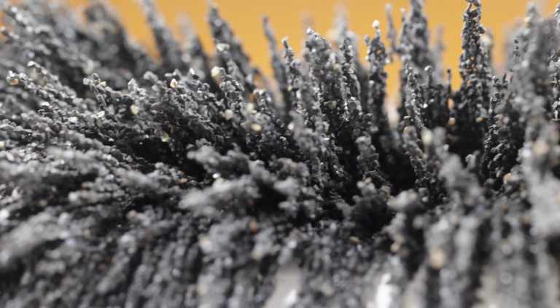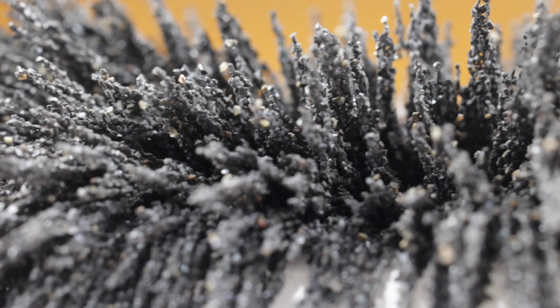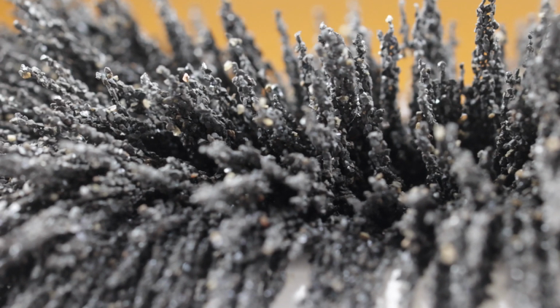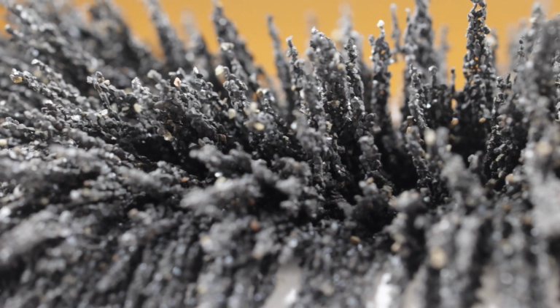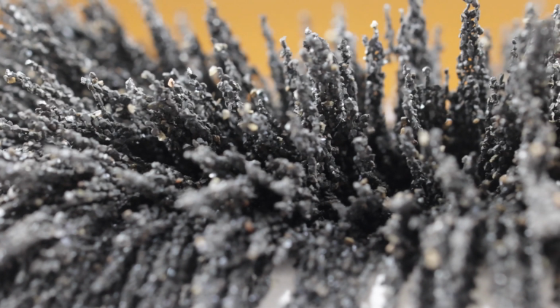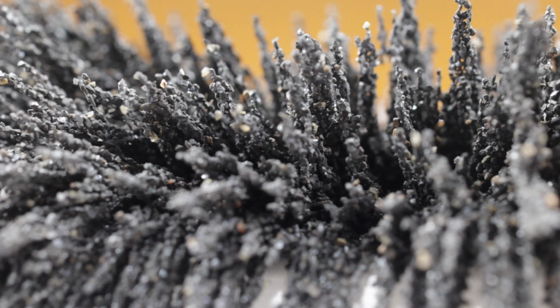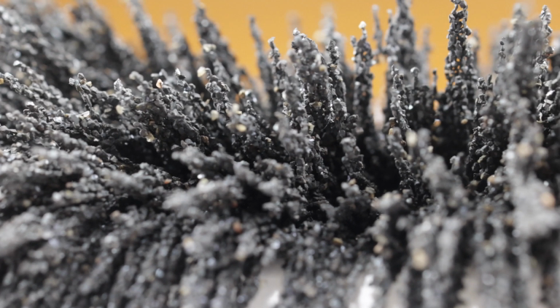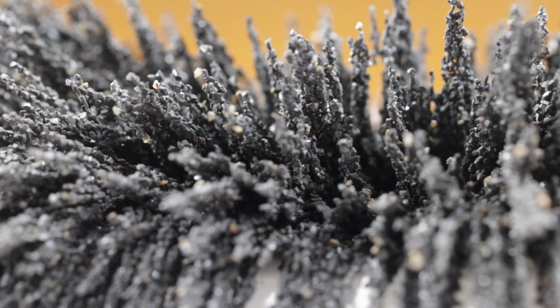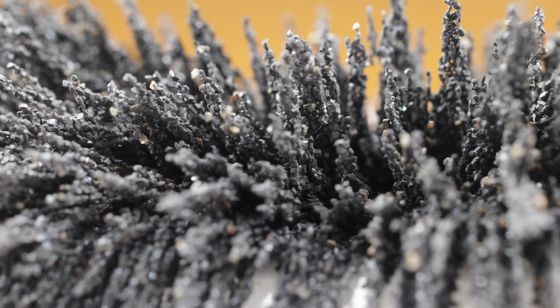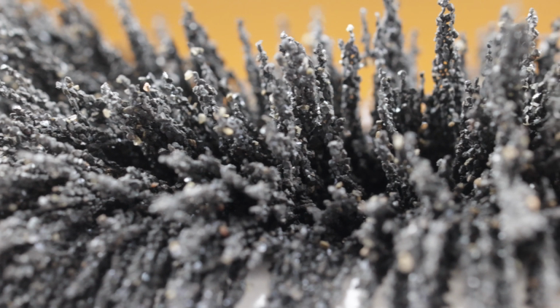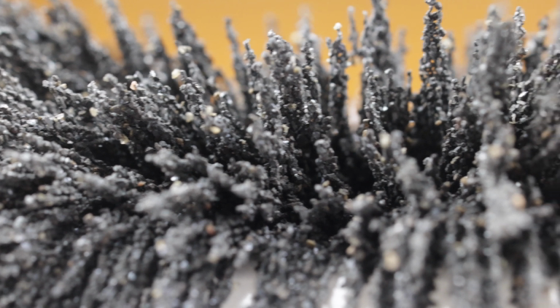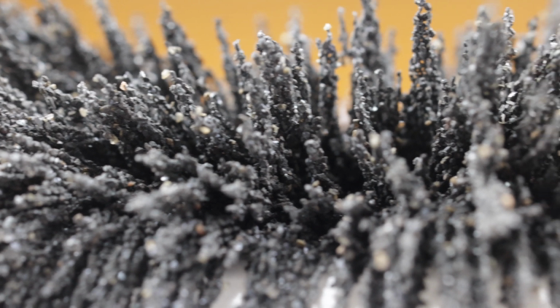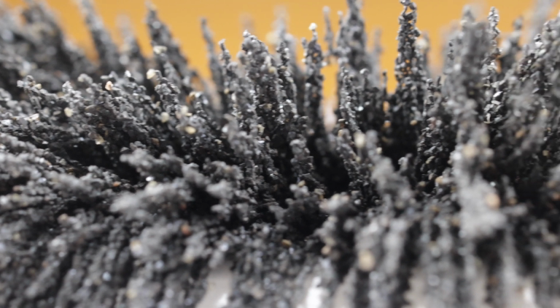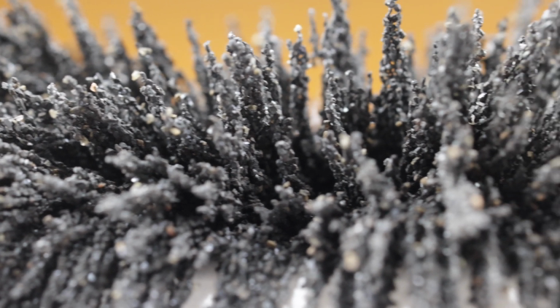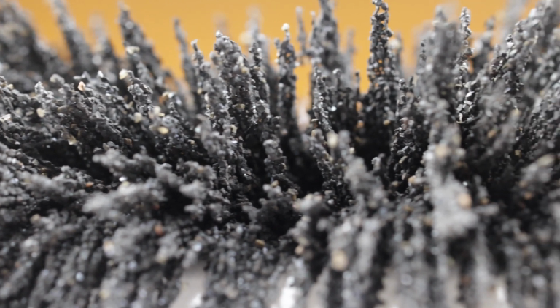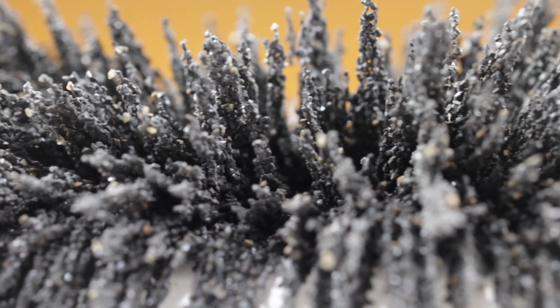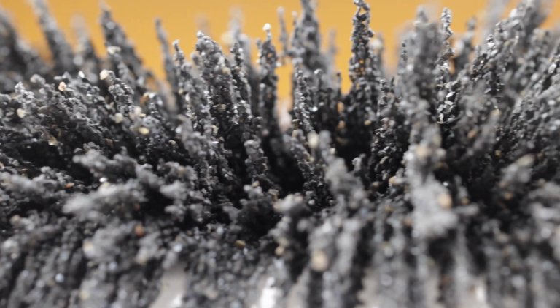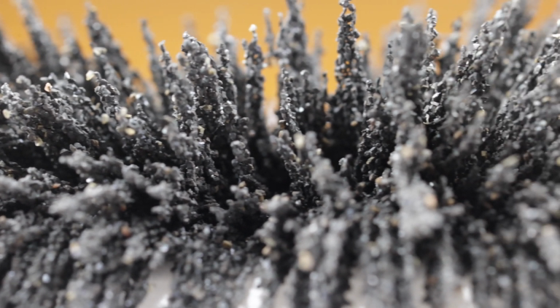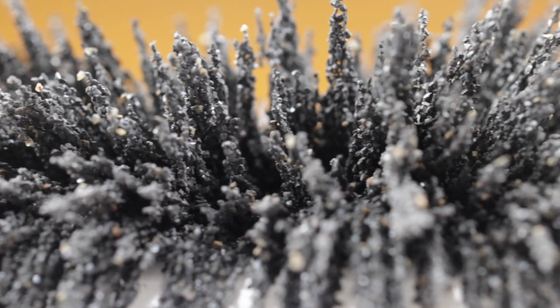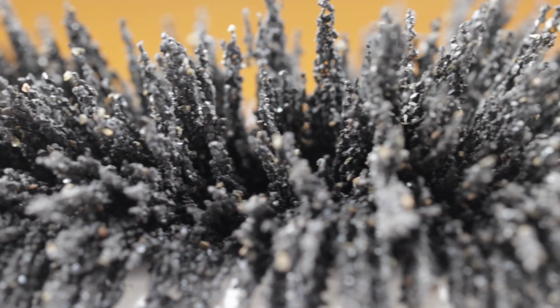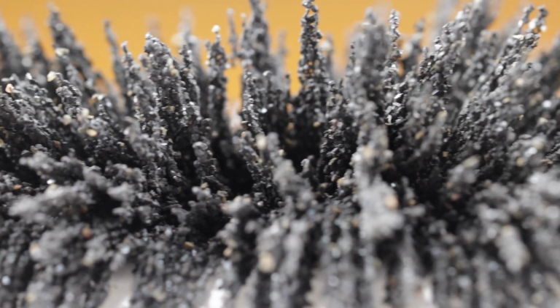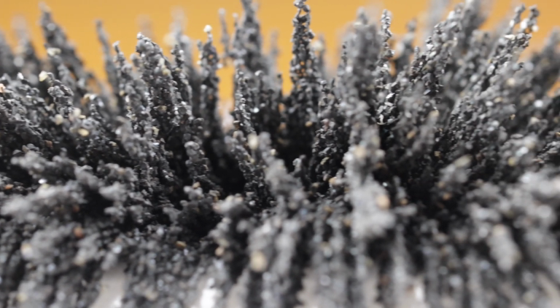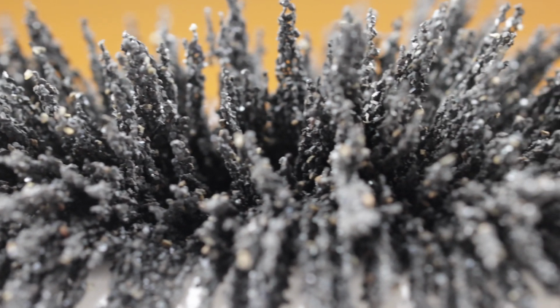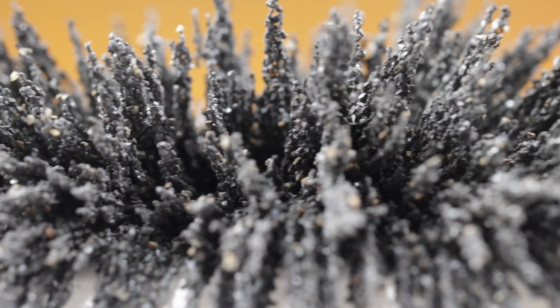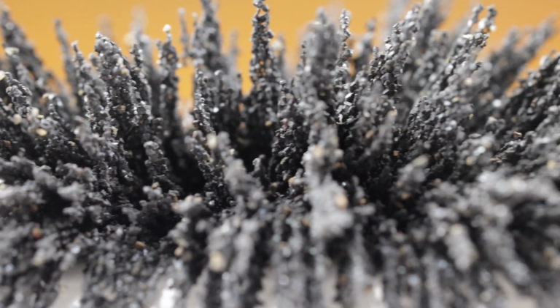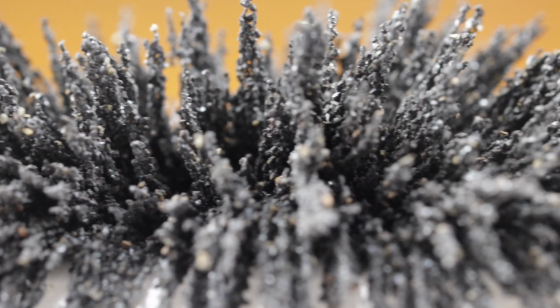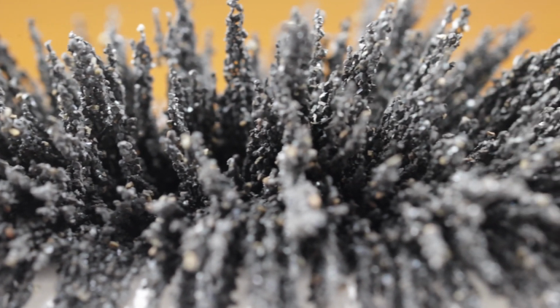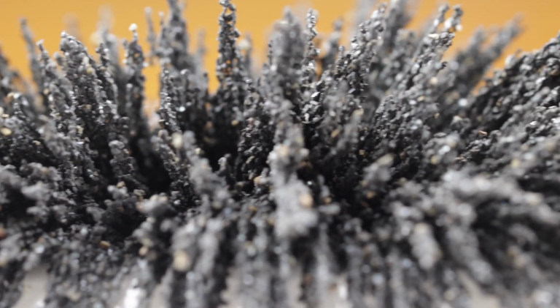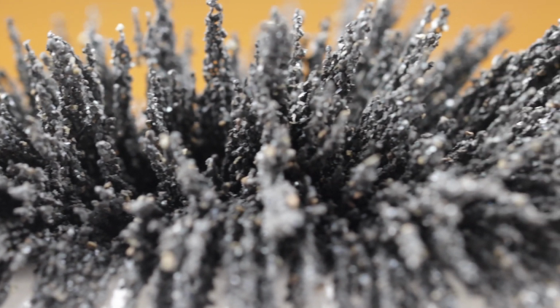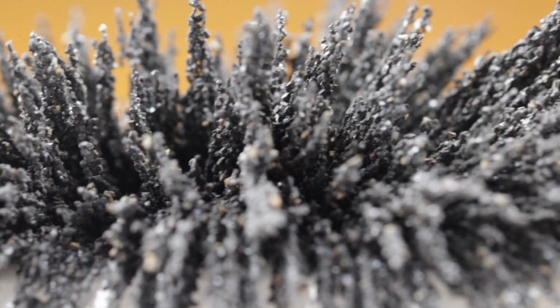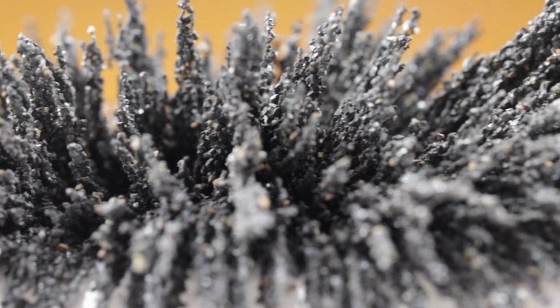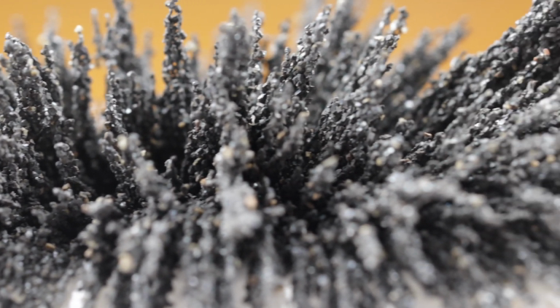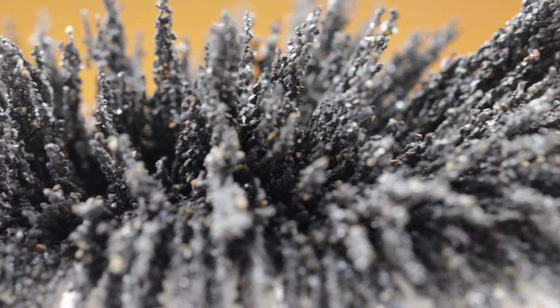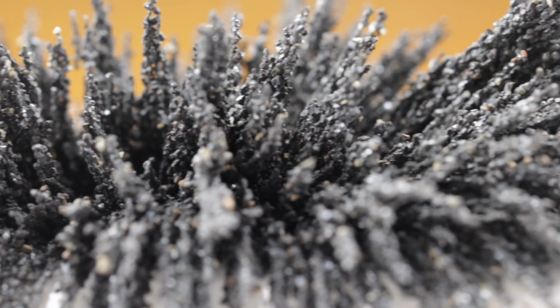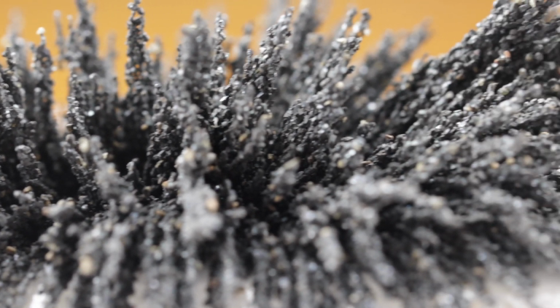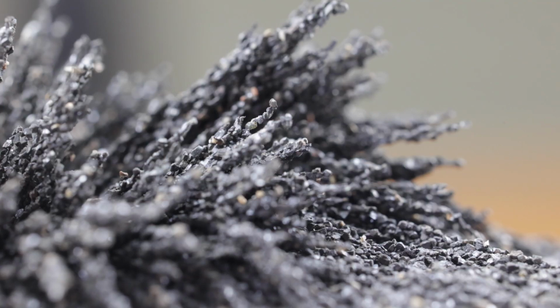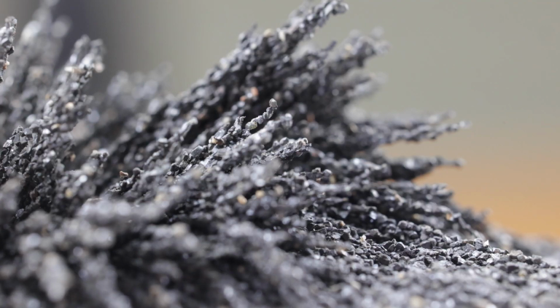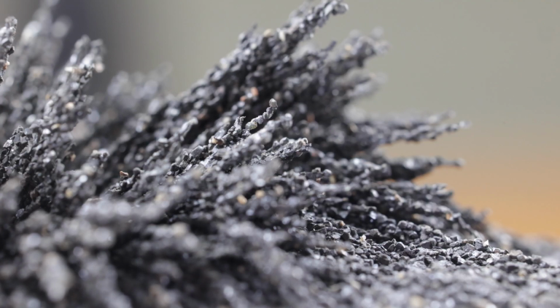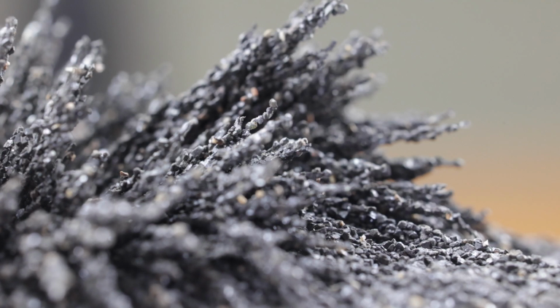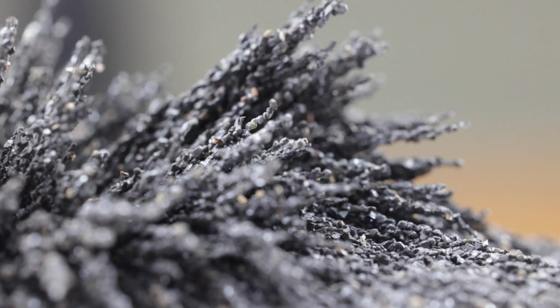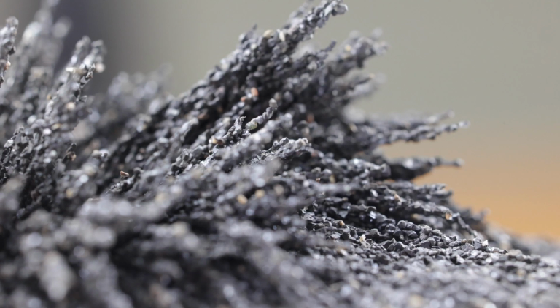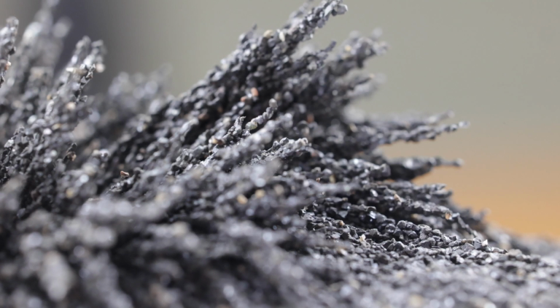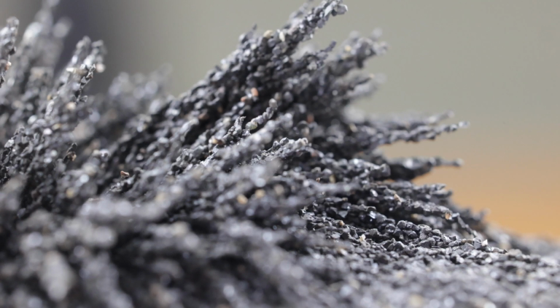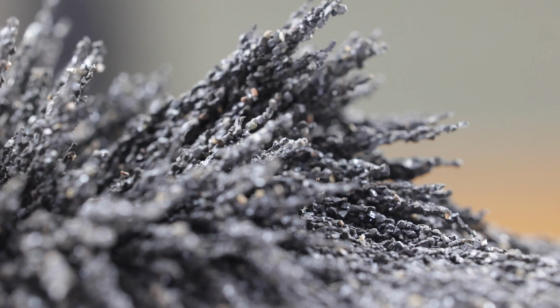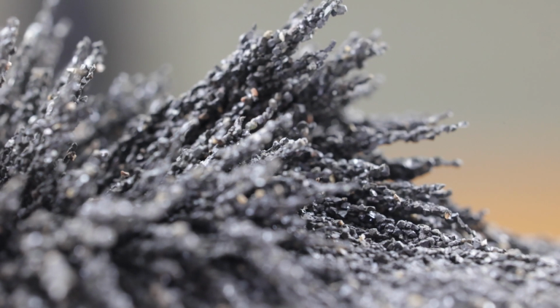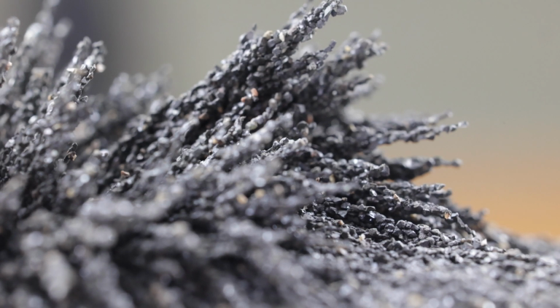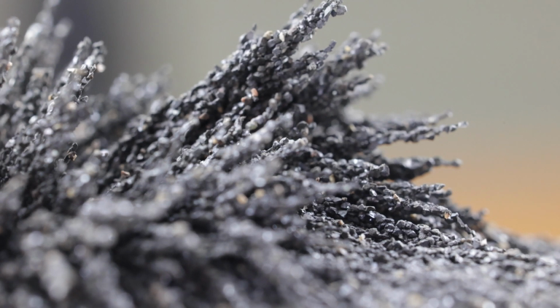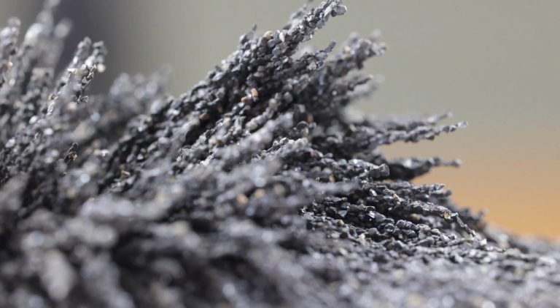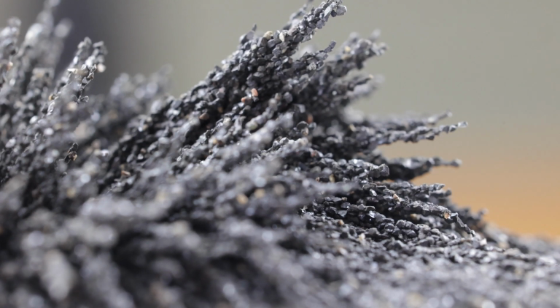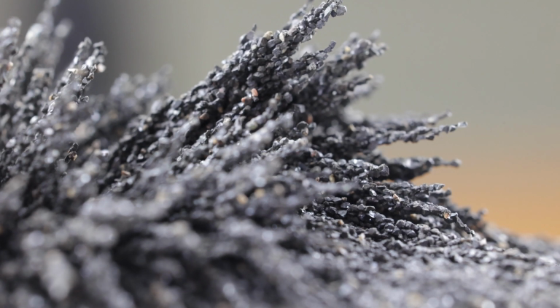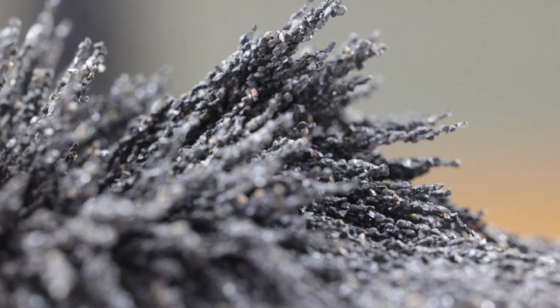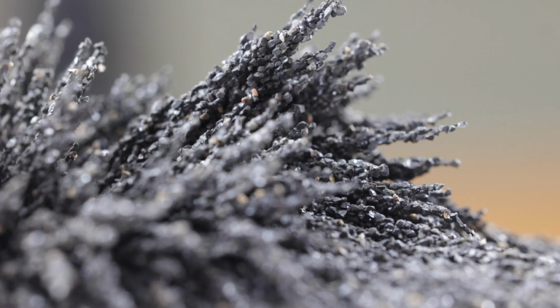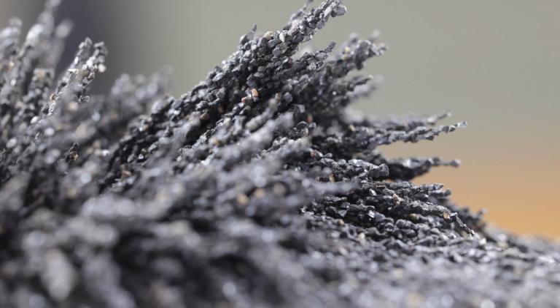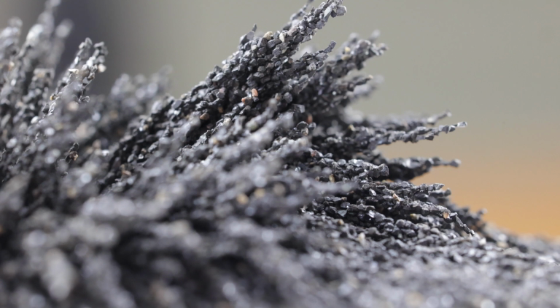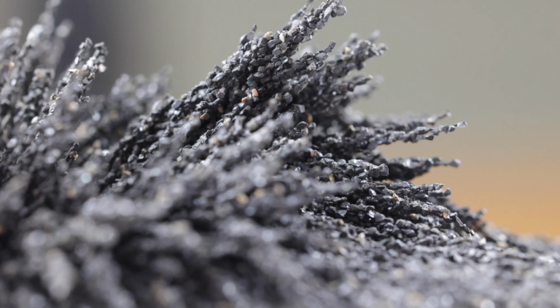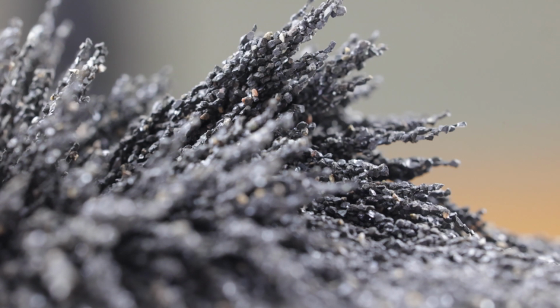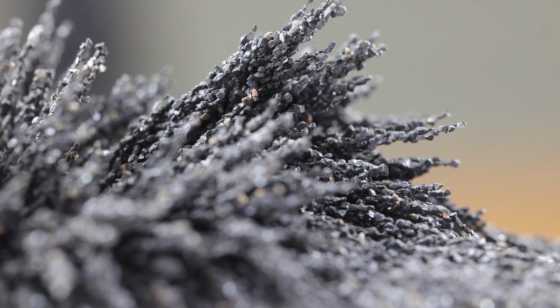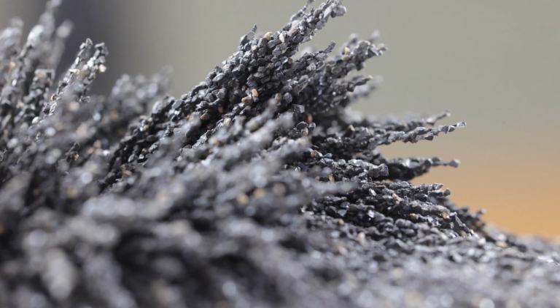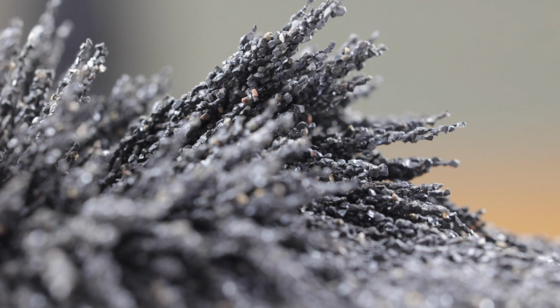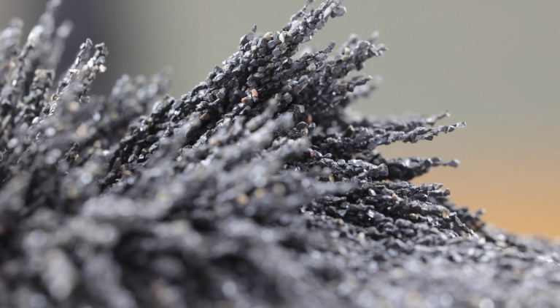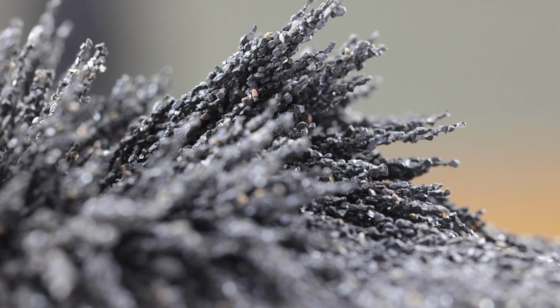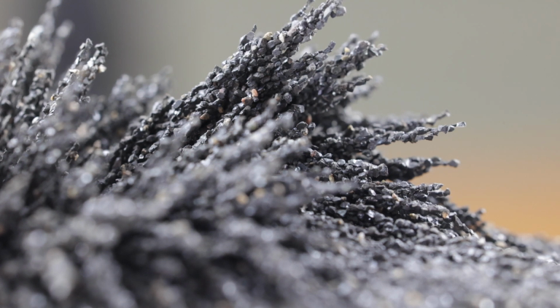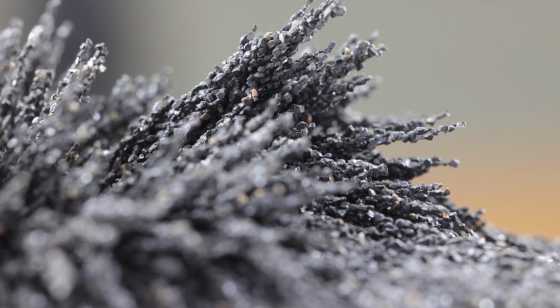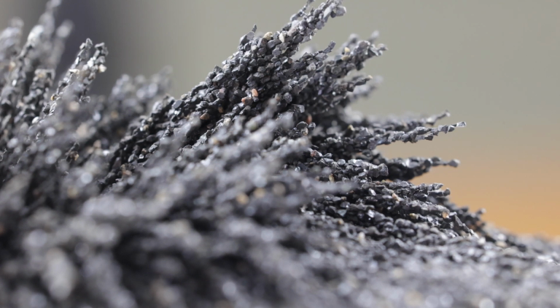On a side note, if you have a macro lens or a microscope, it's pretty neat looking up close at iron filings forming the force lines from the magnetic fields.